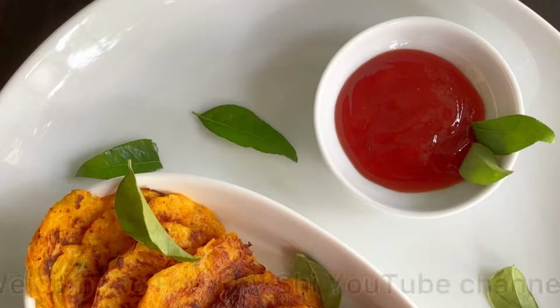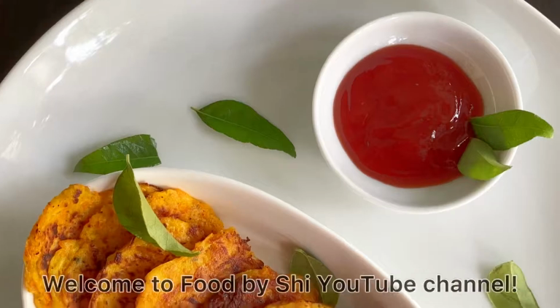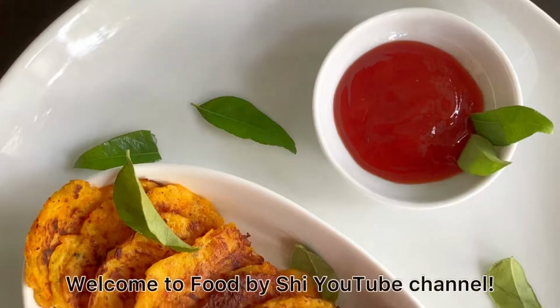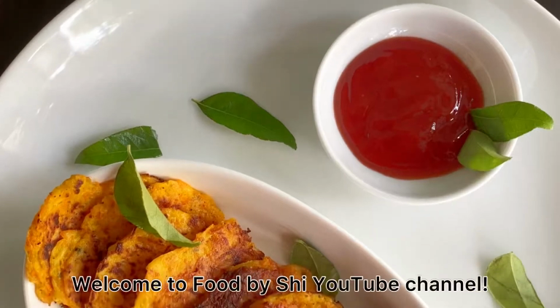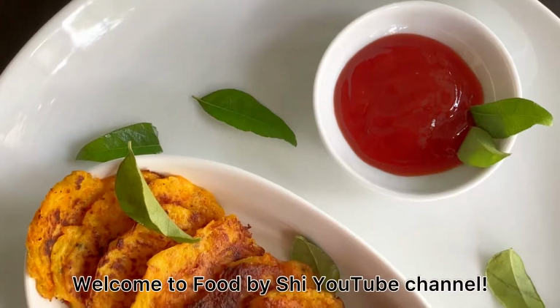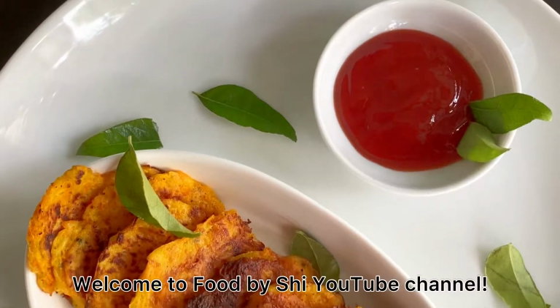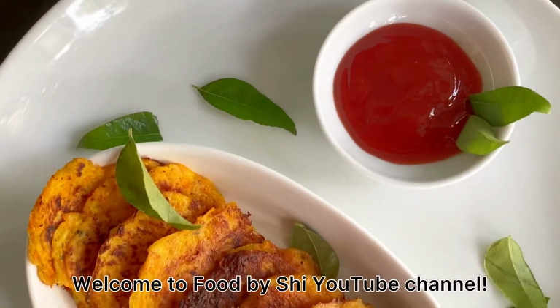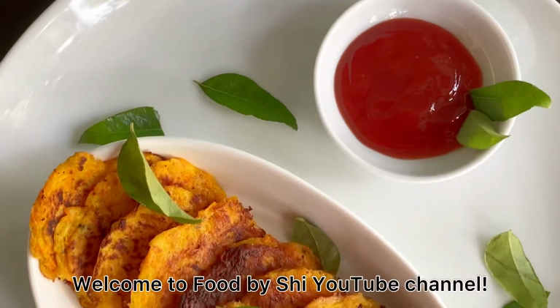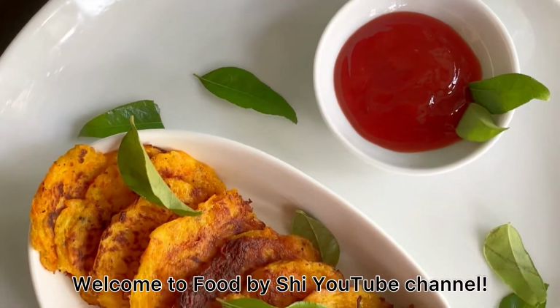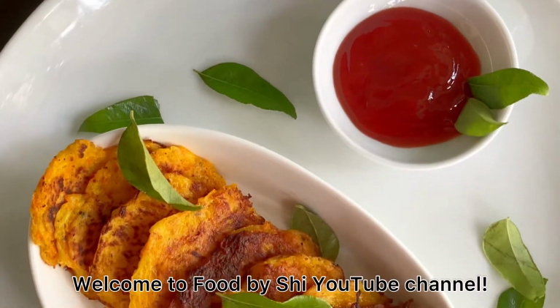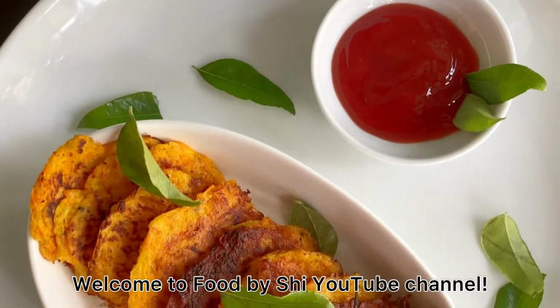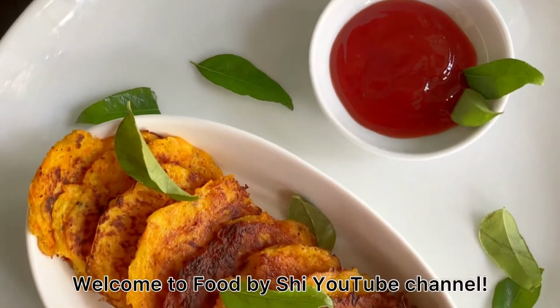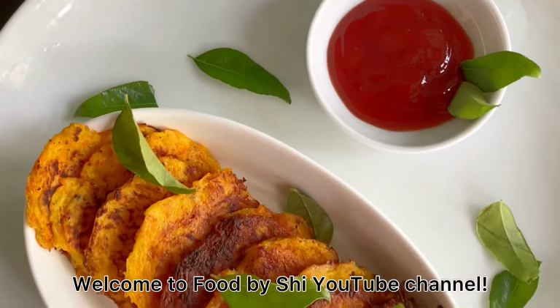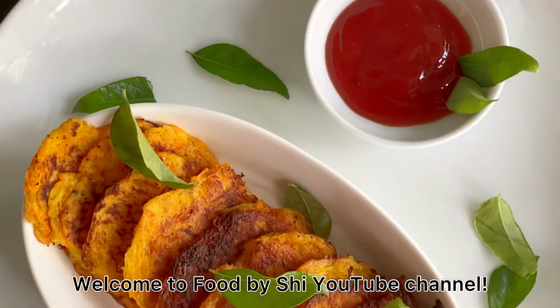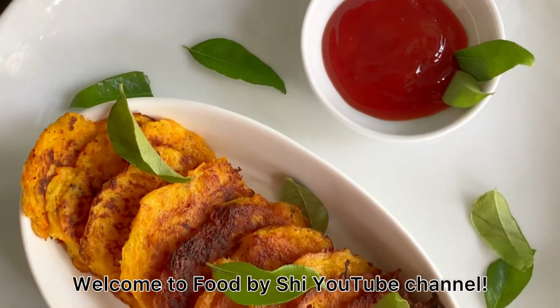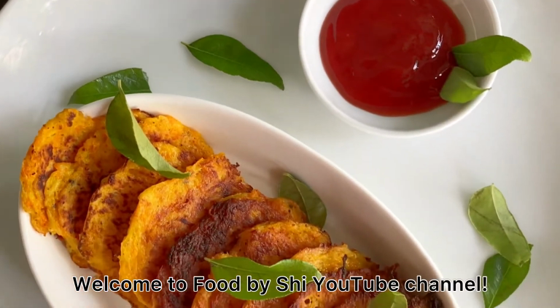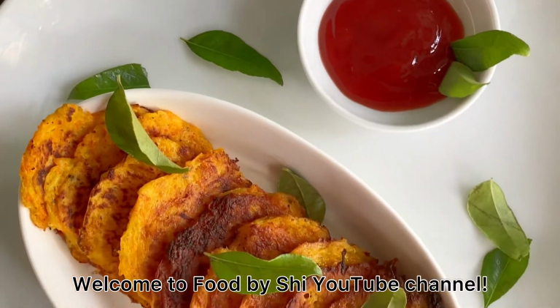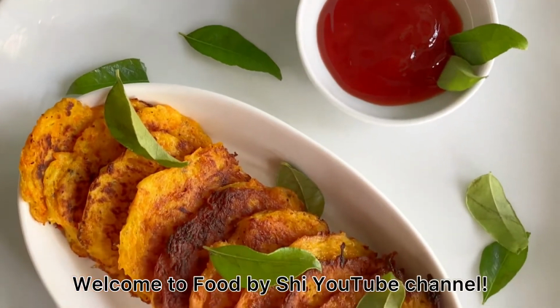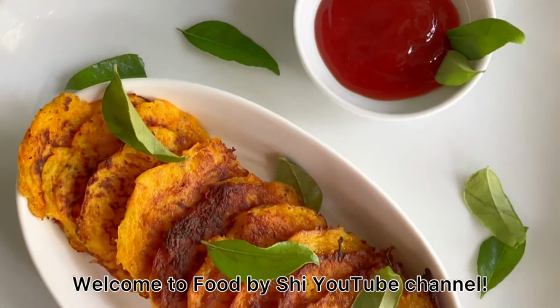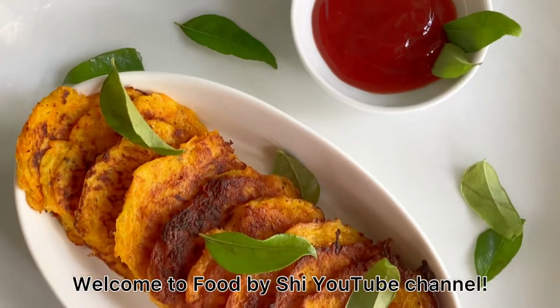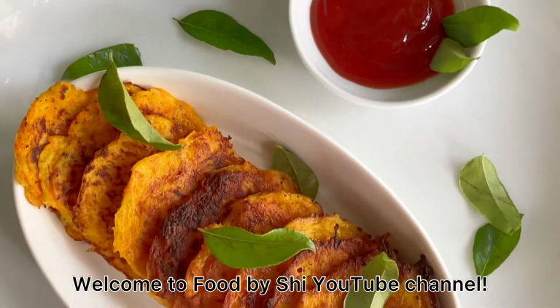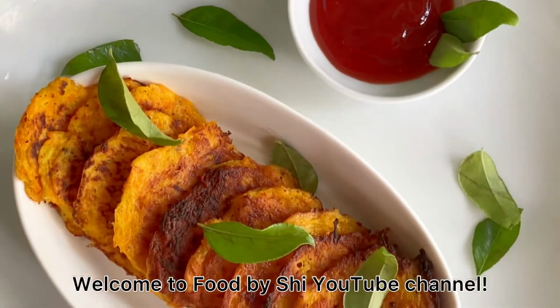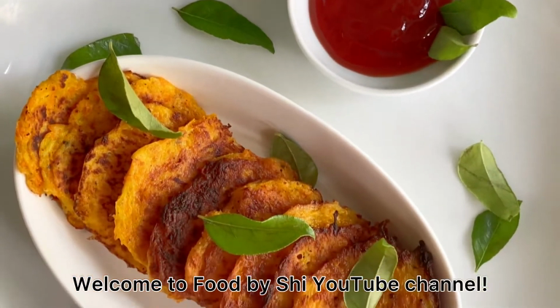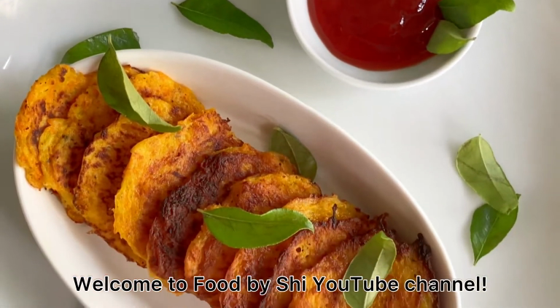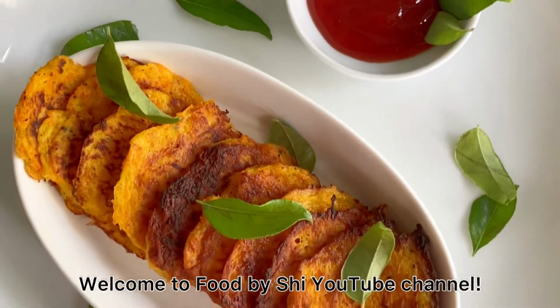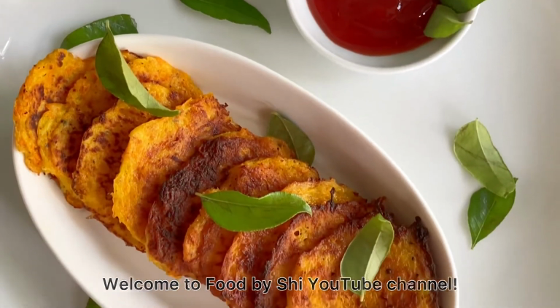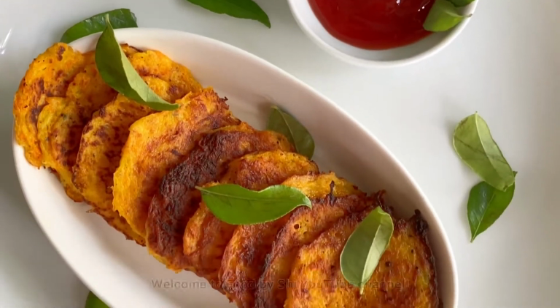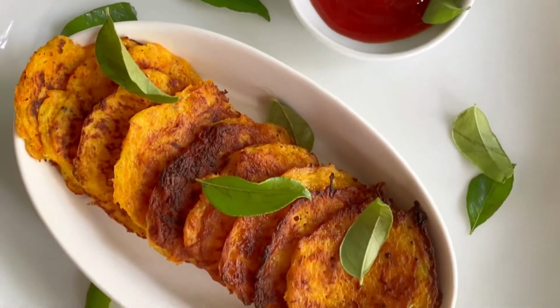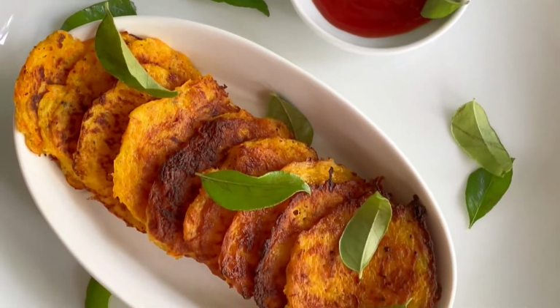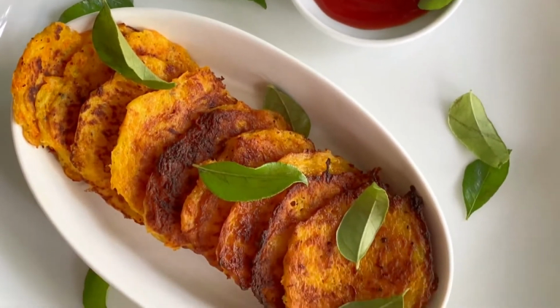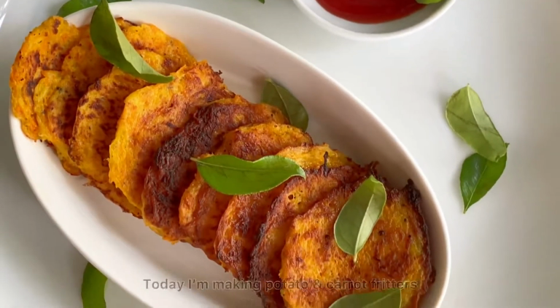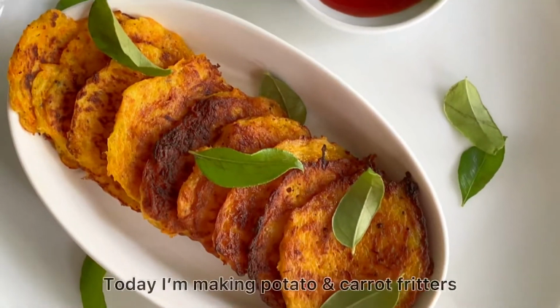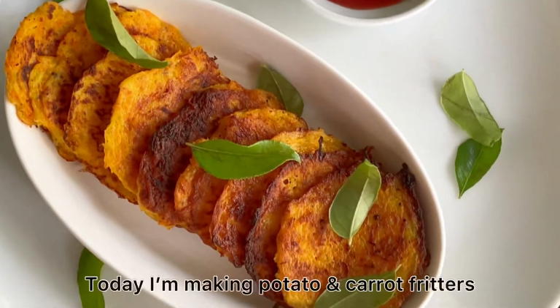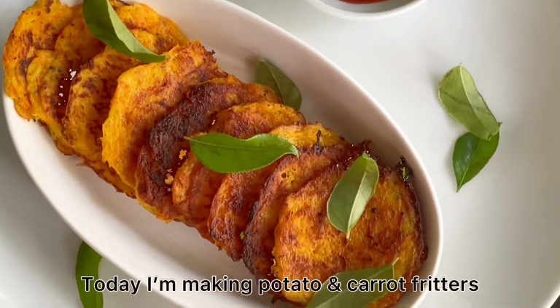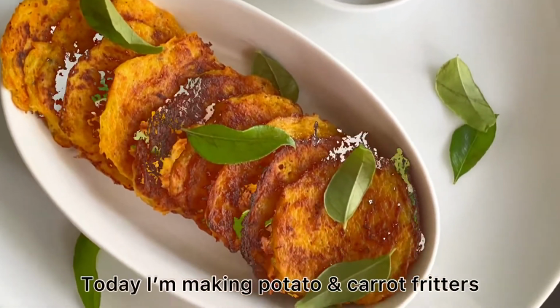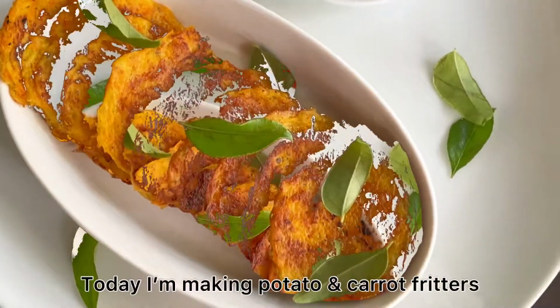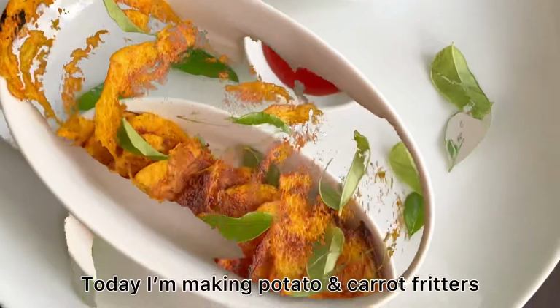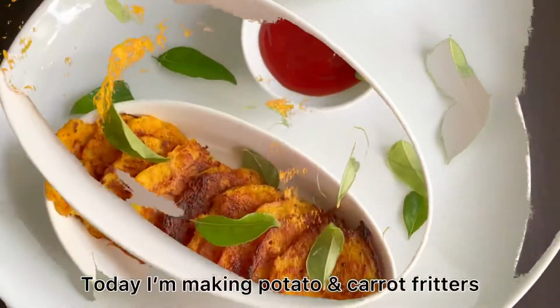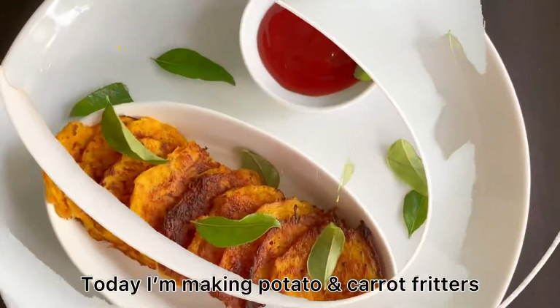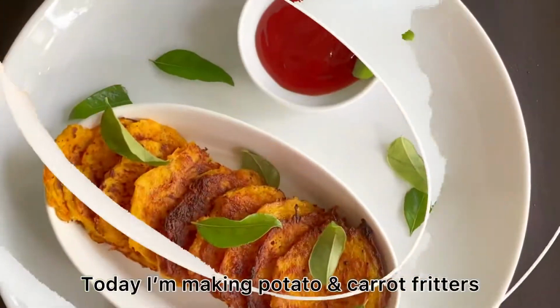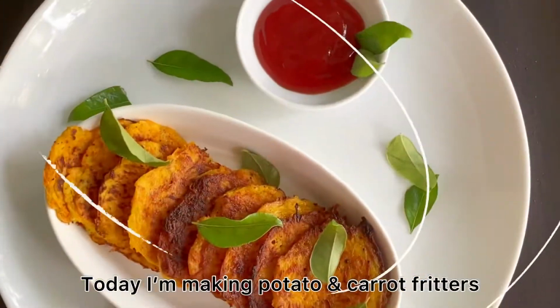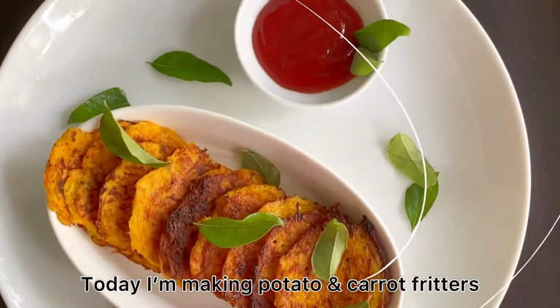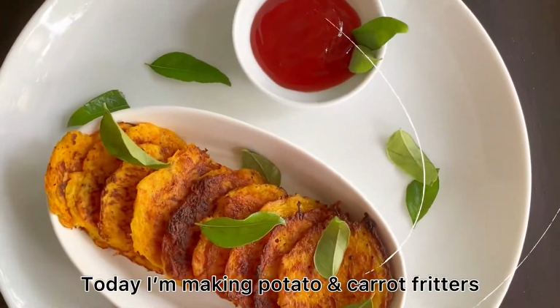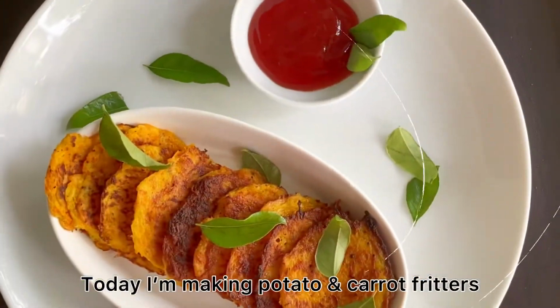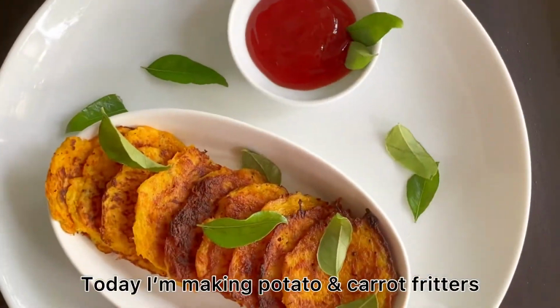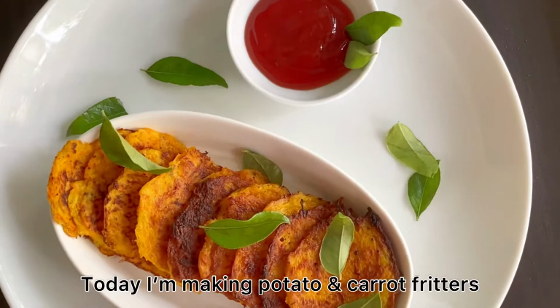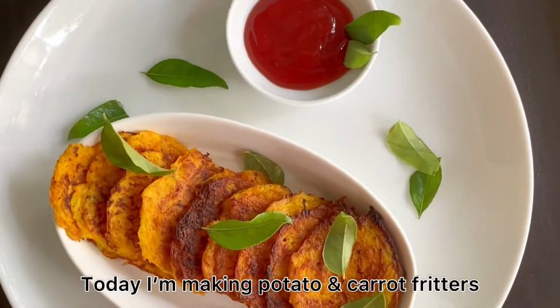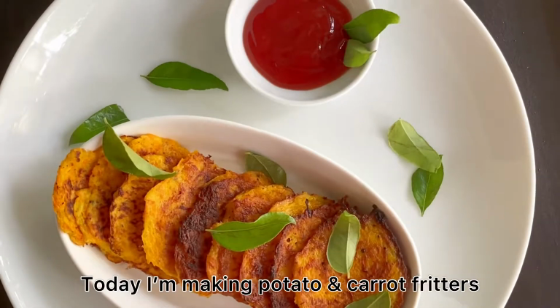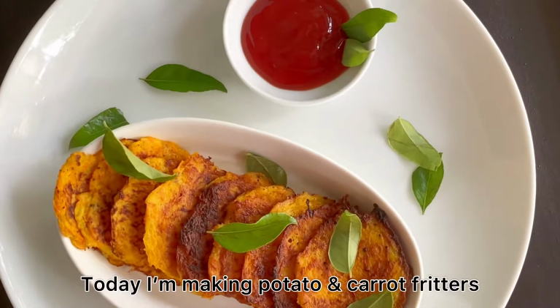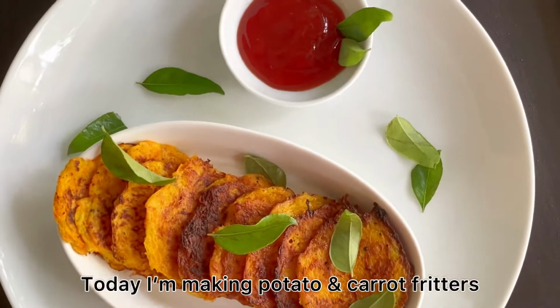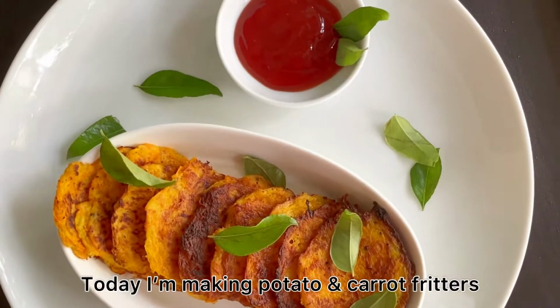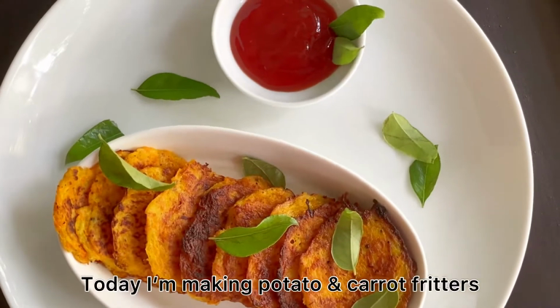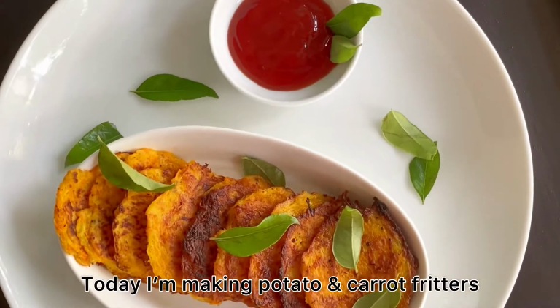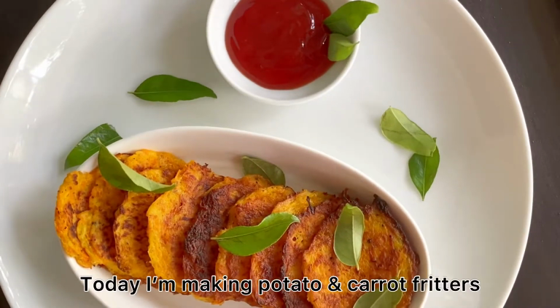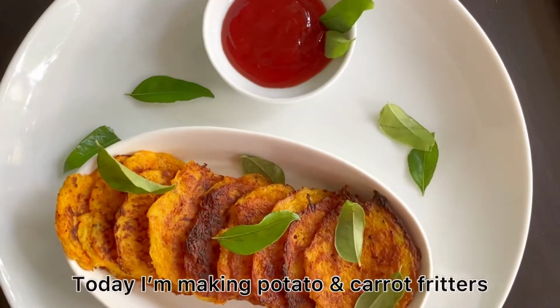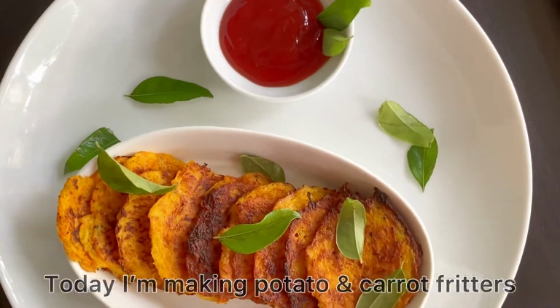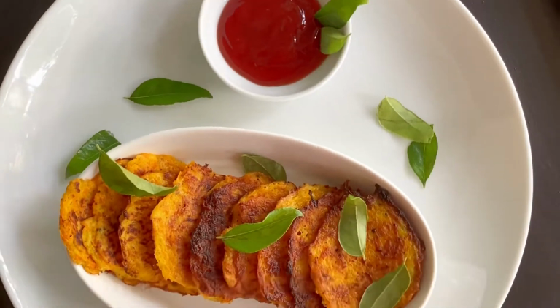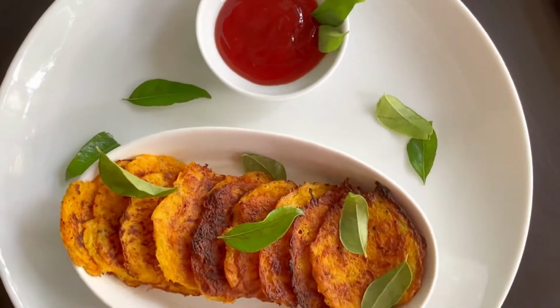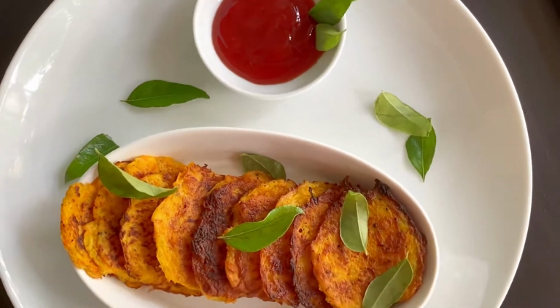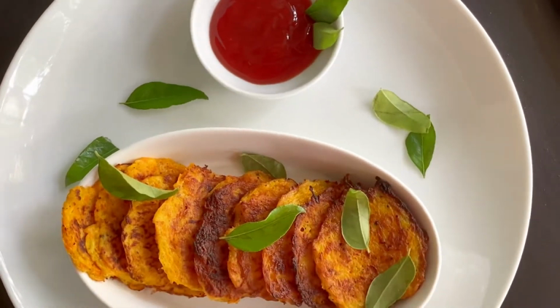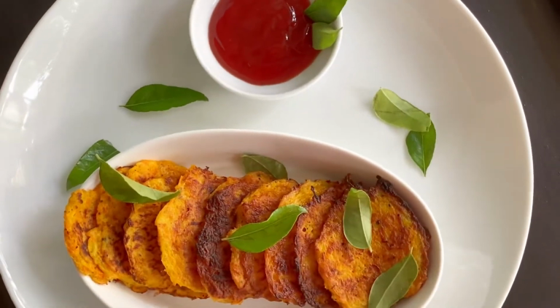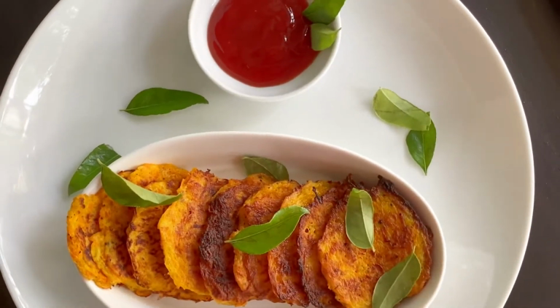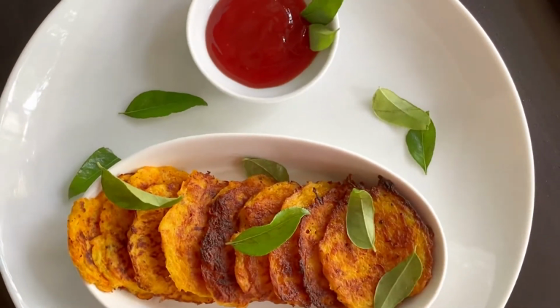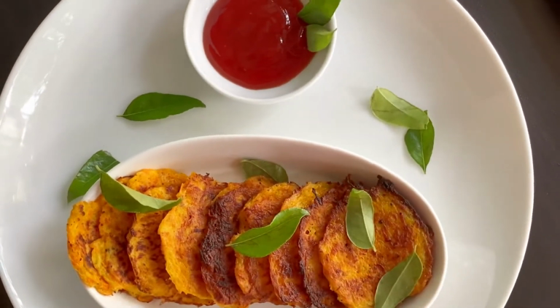Welcome to Foodbushy YouTube channel. I'm going to show you how to cook potato and carrot fritters.